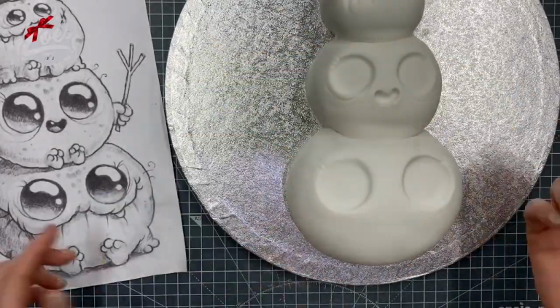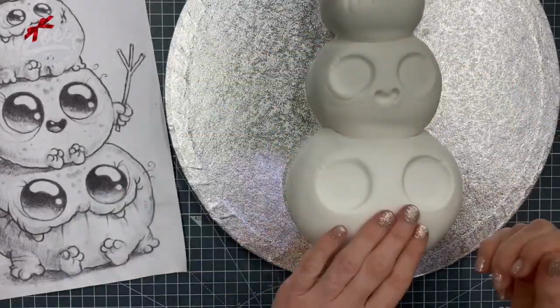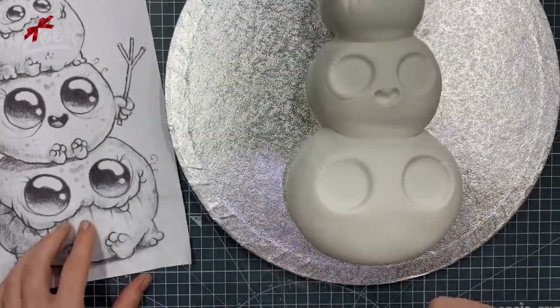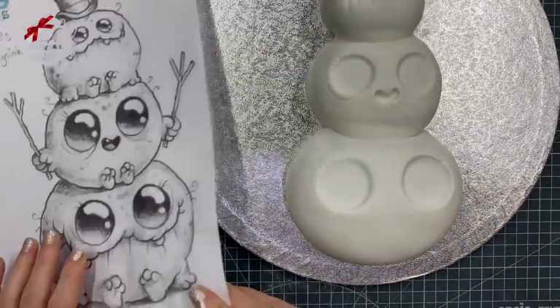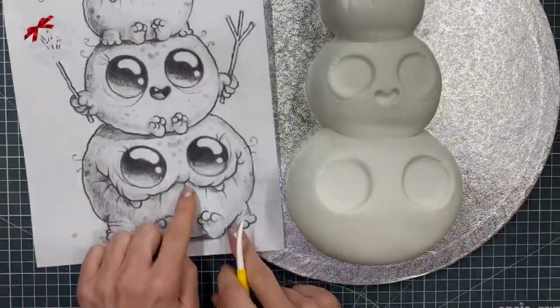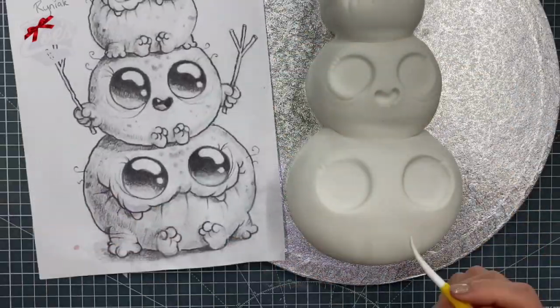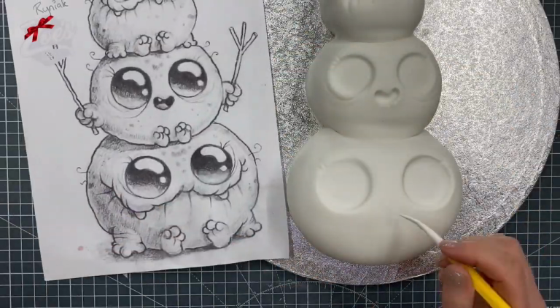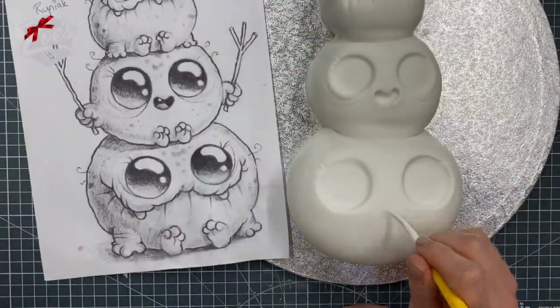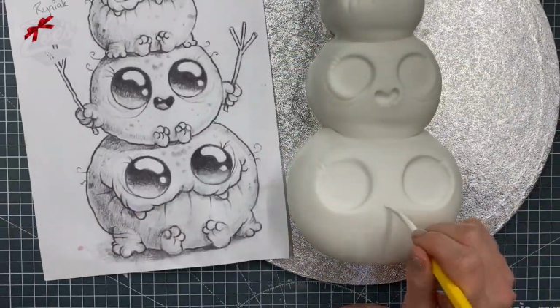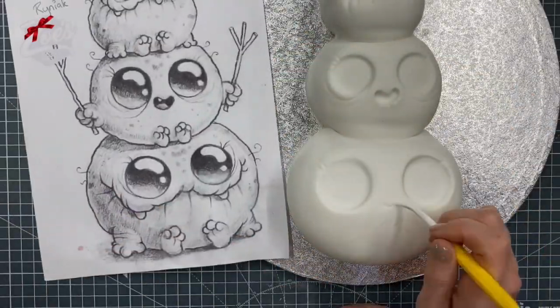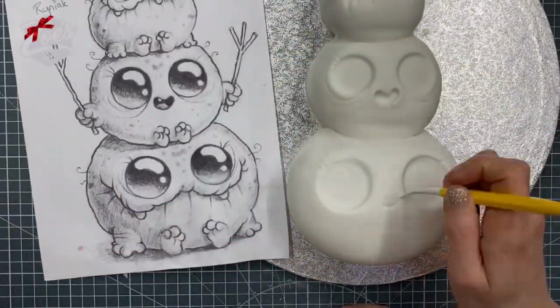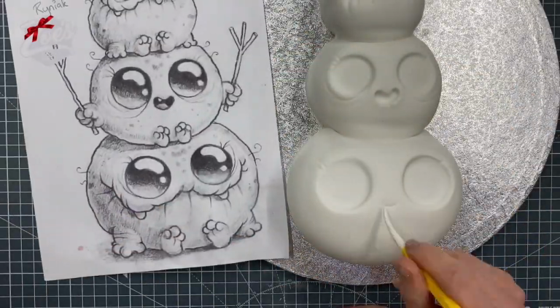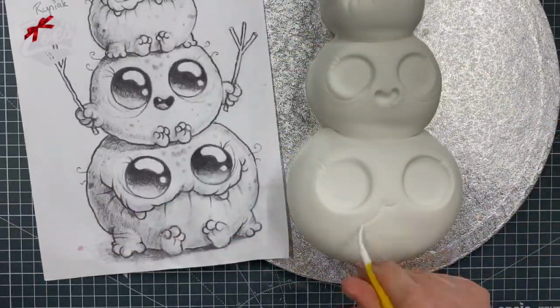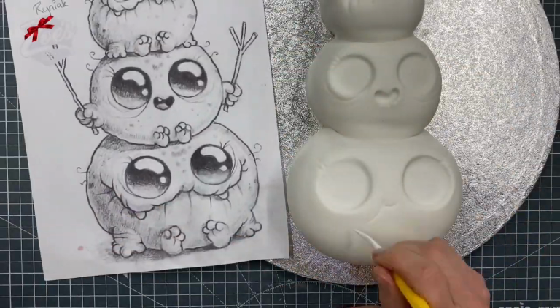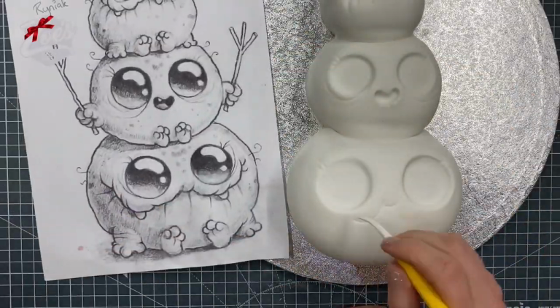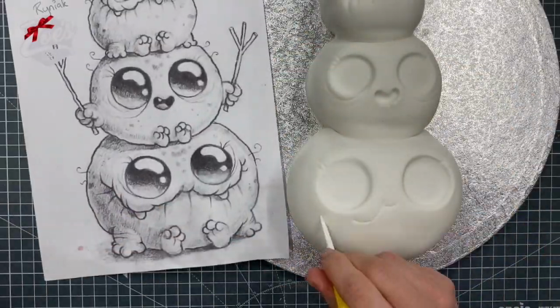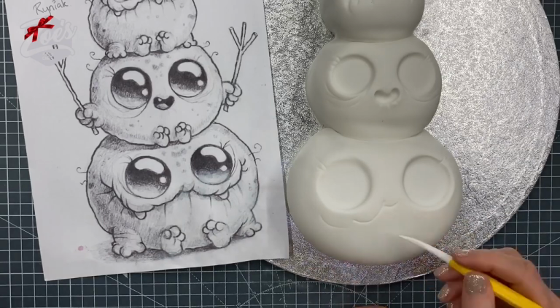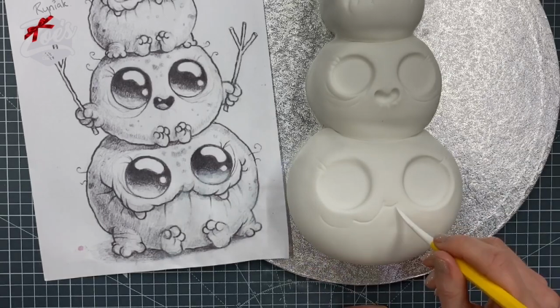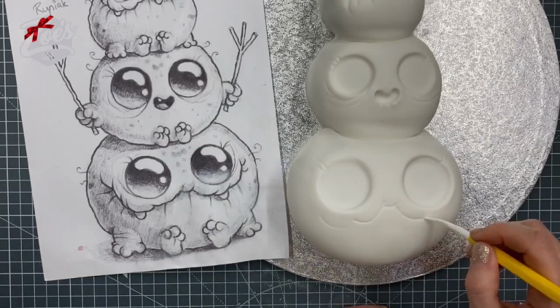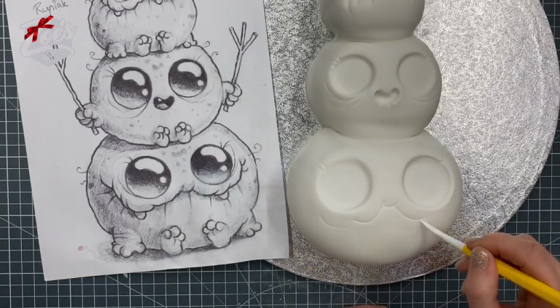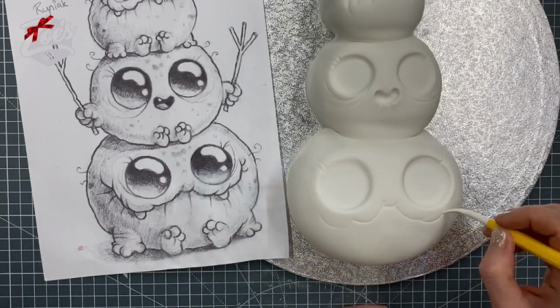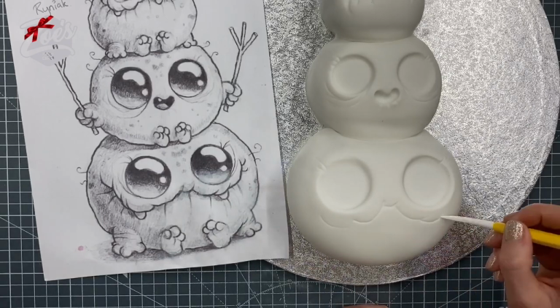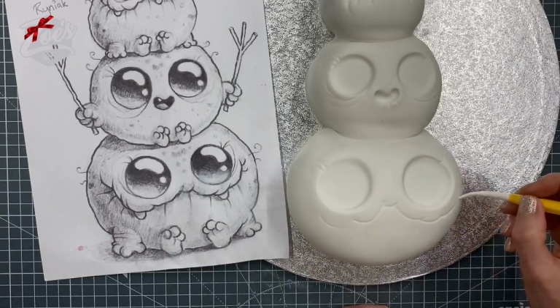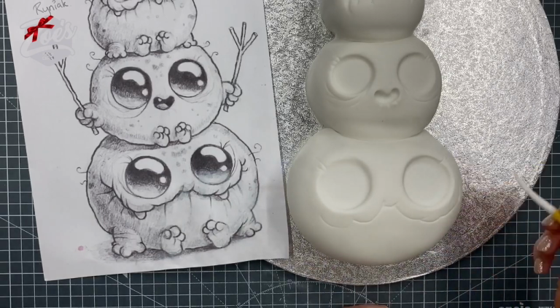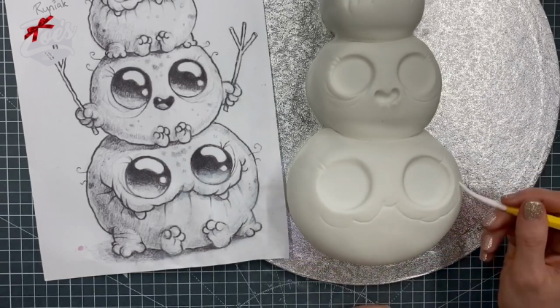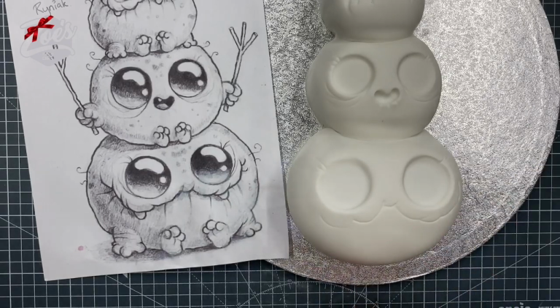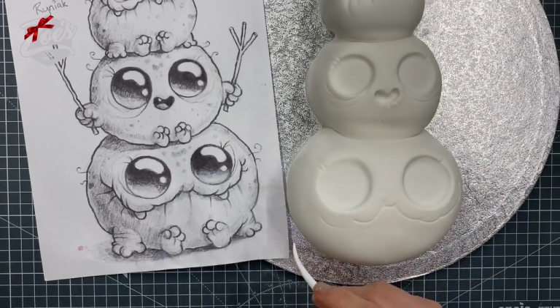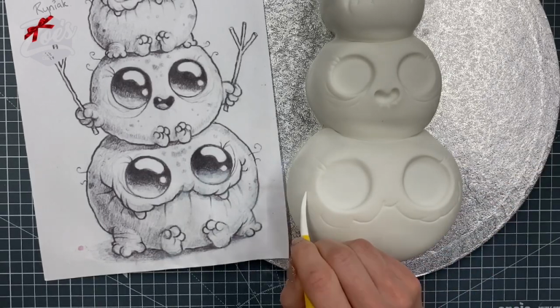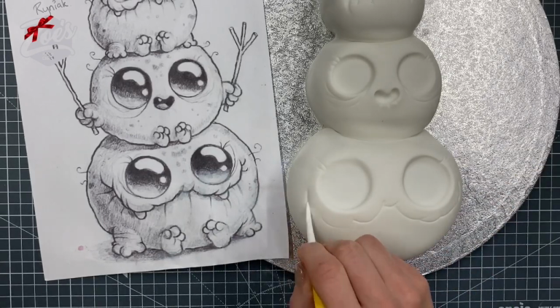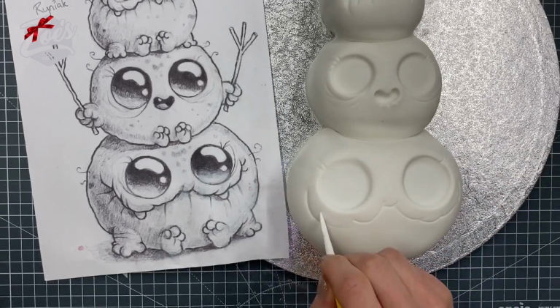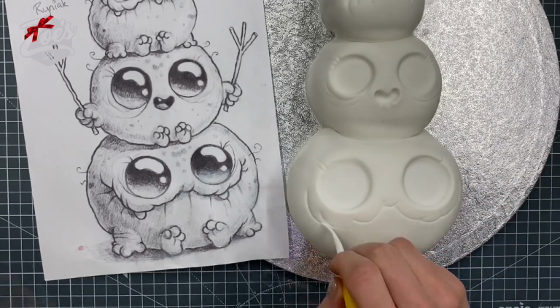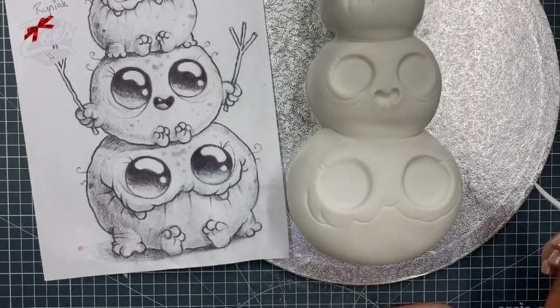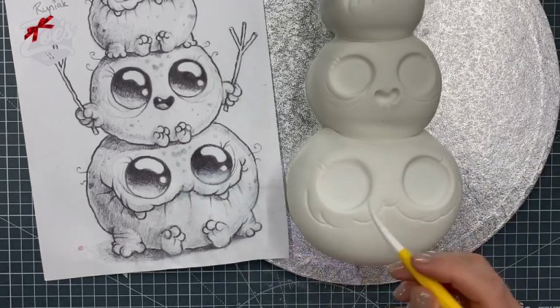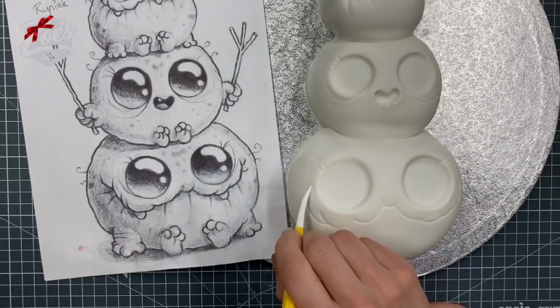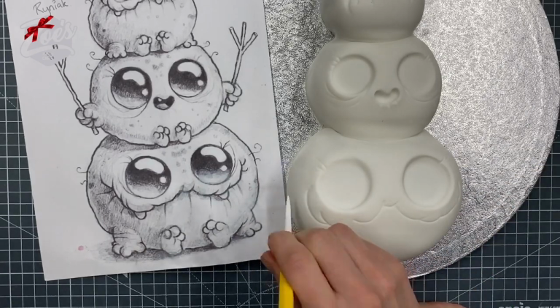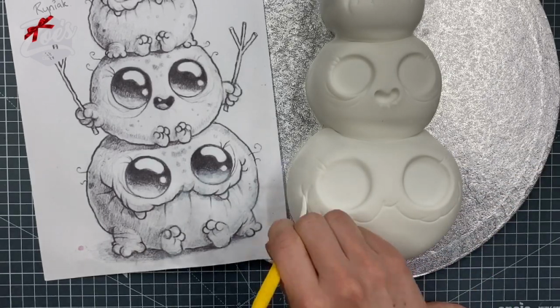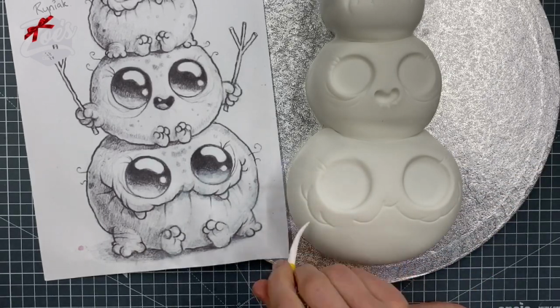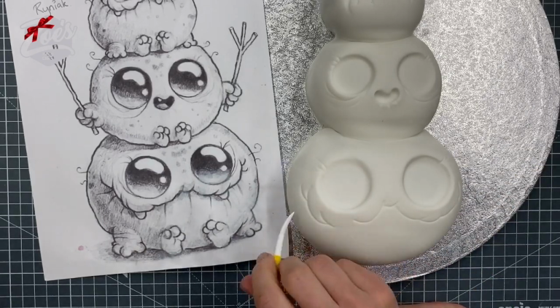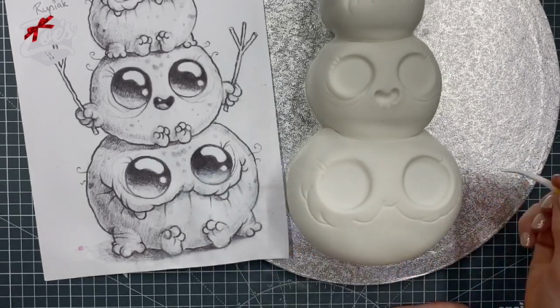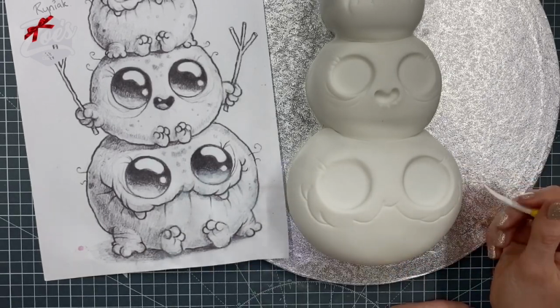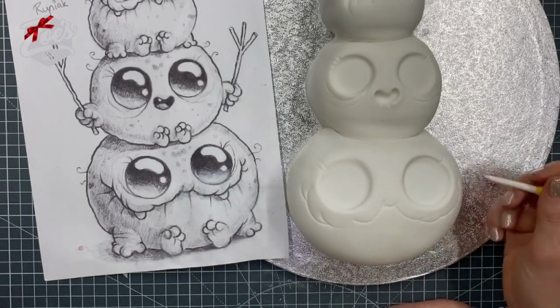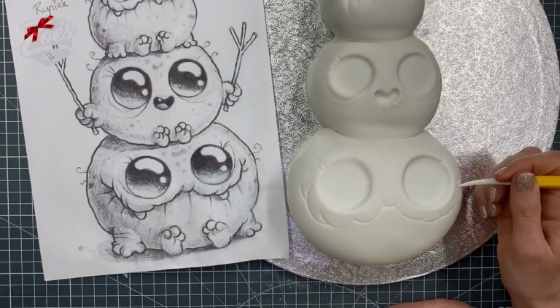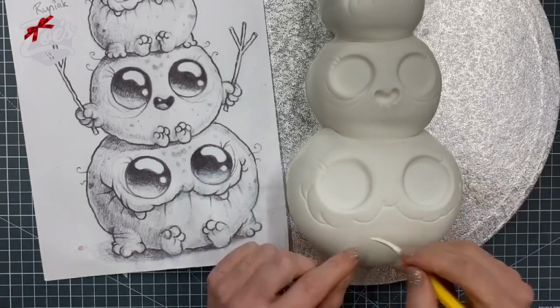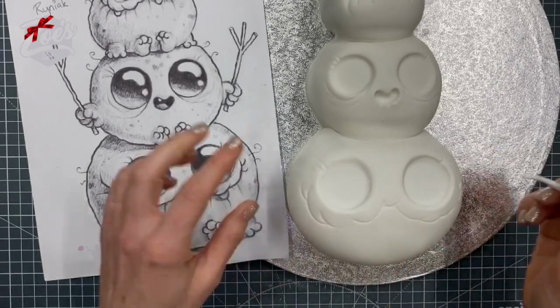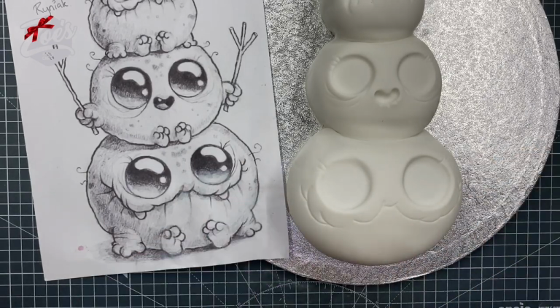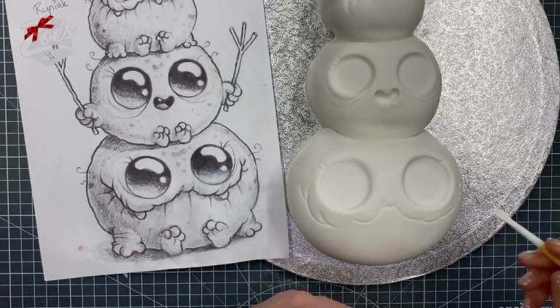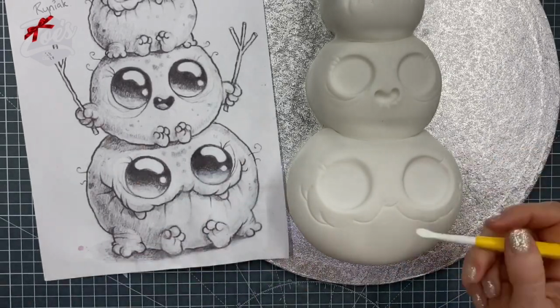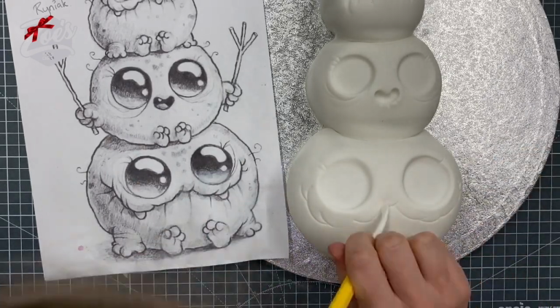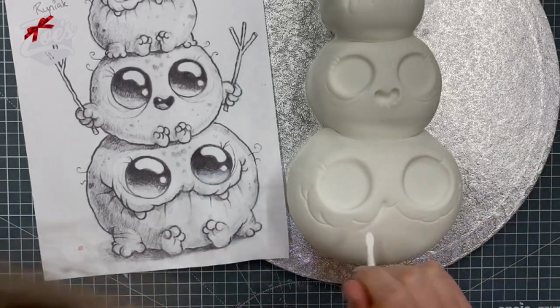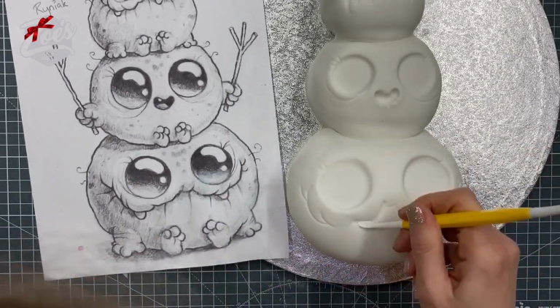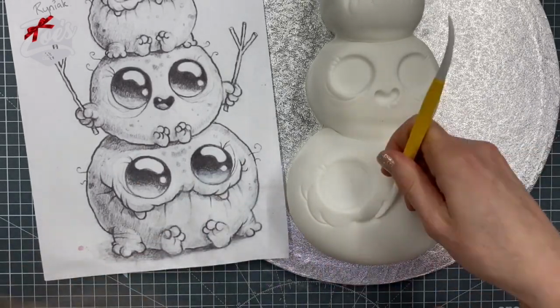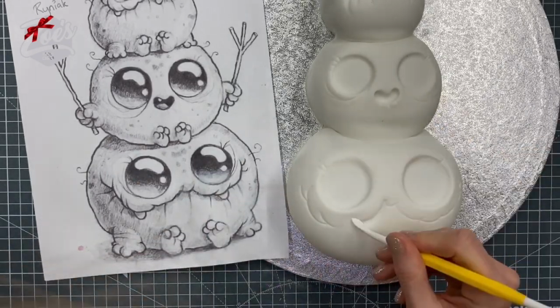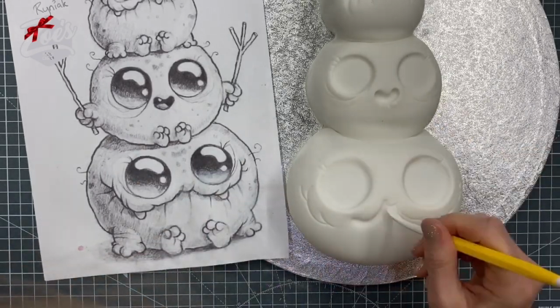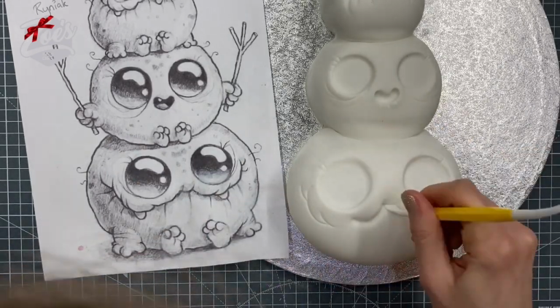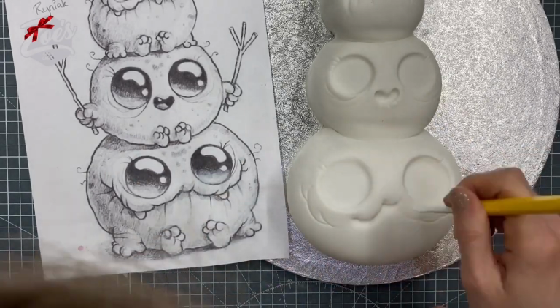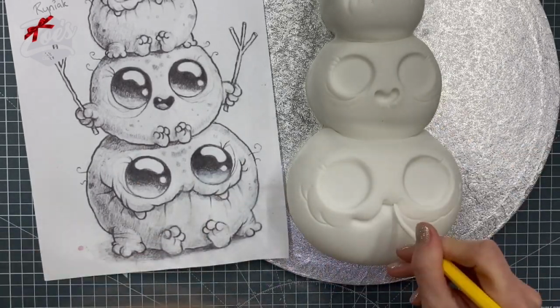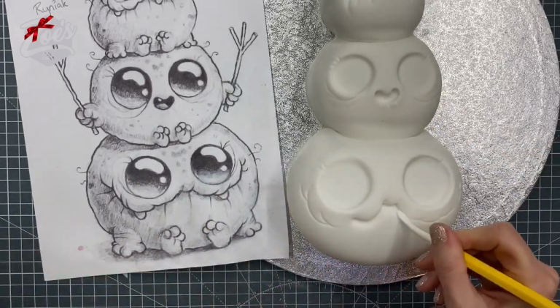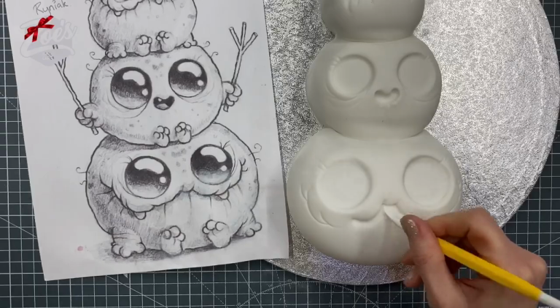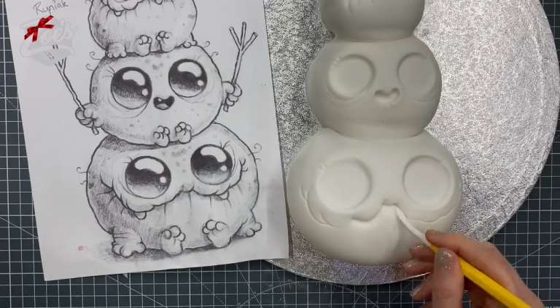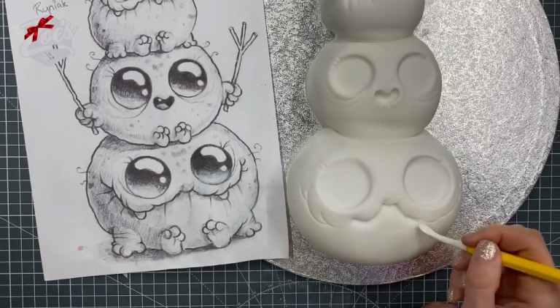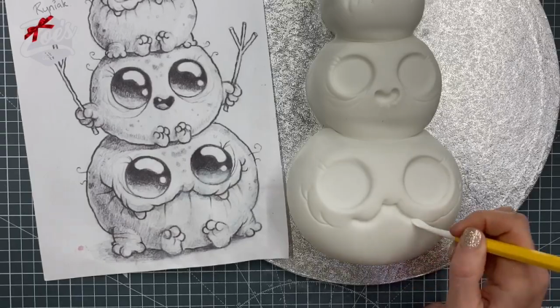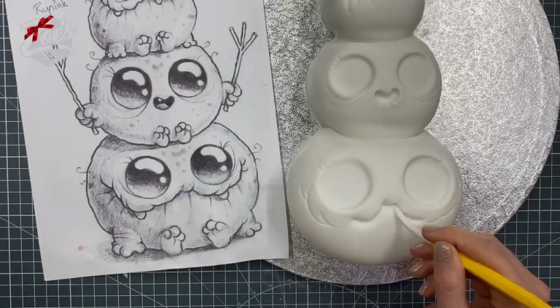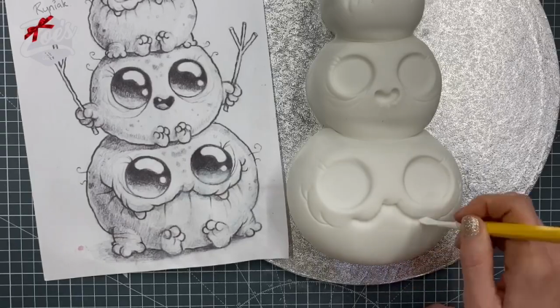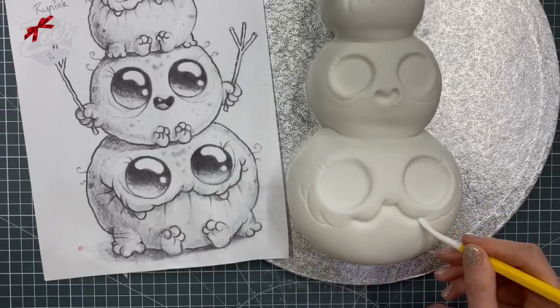I'm using the end of my dresden tool to press in so we get a nice clear line for the mouth. Then we're going to add any wrinkles.